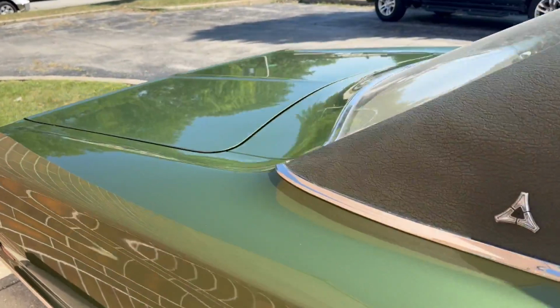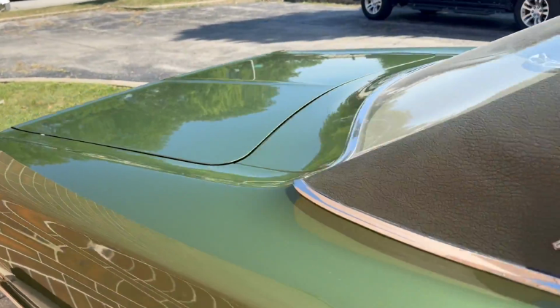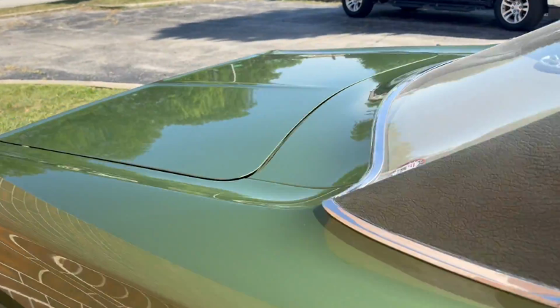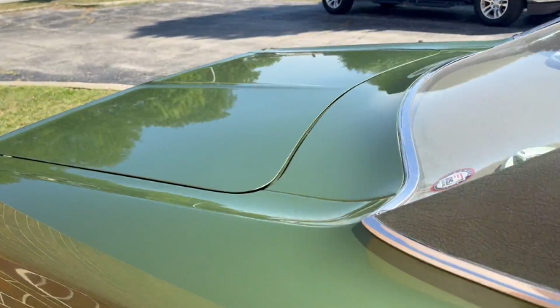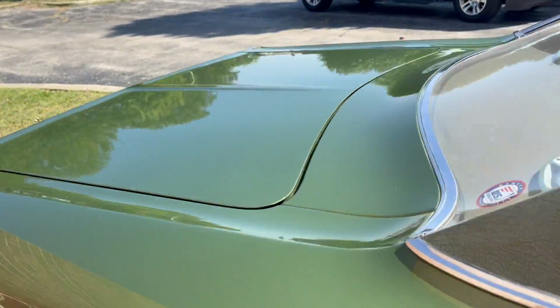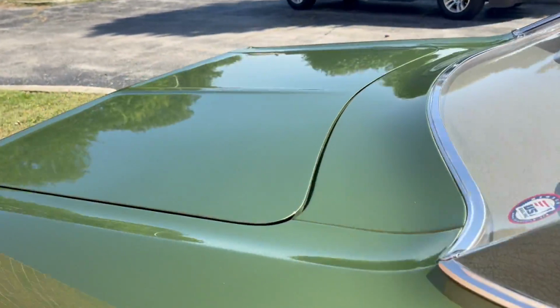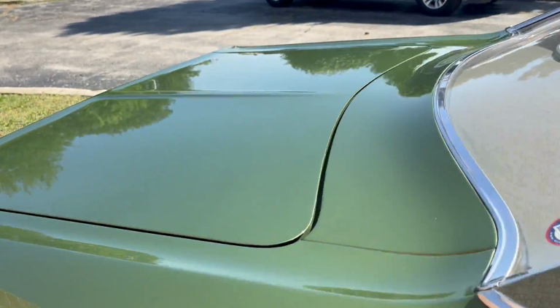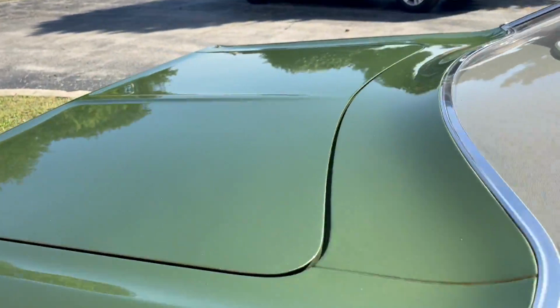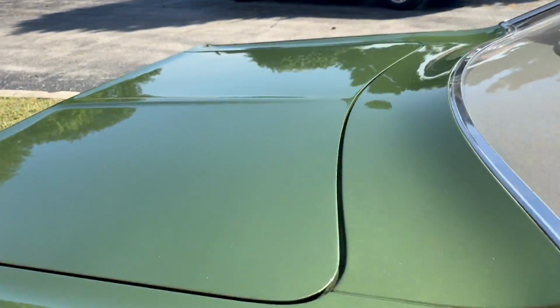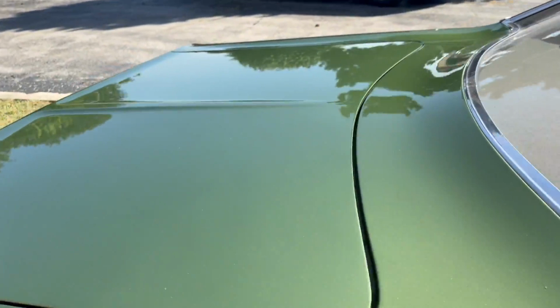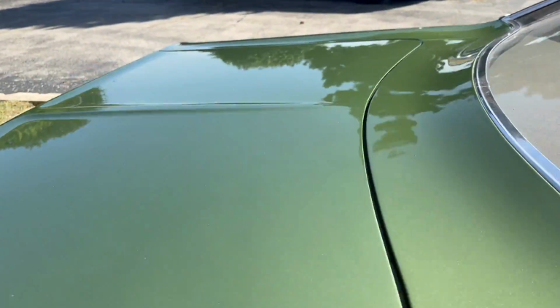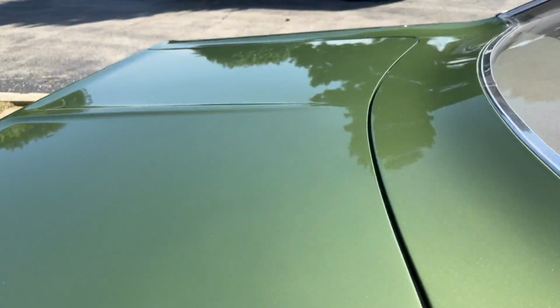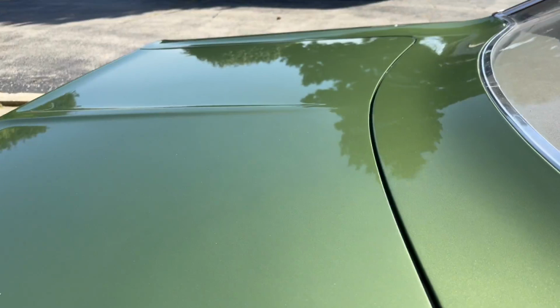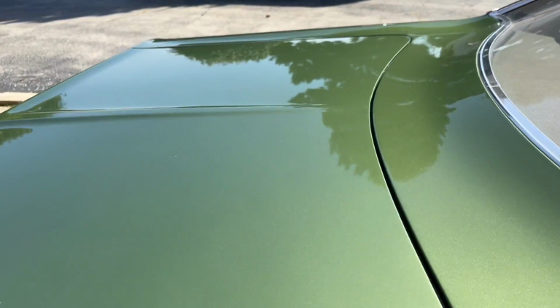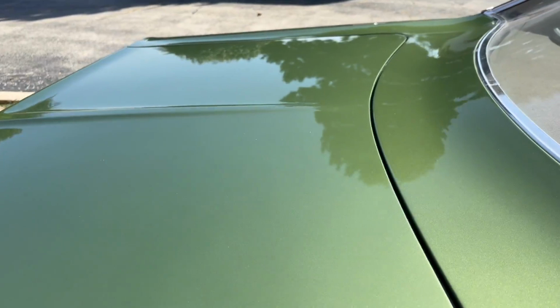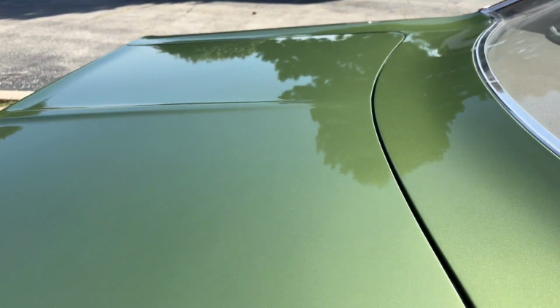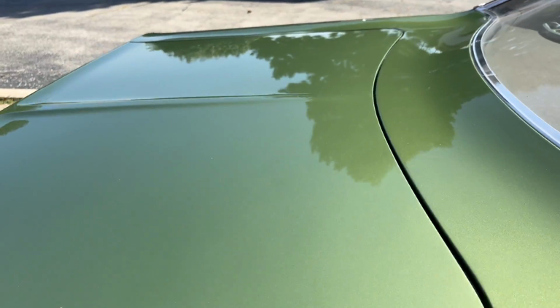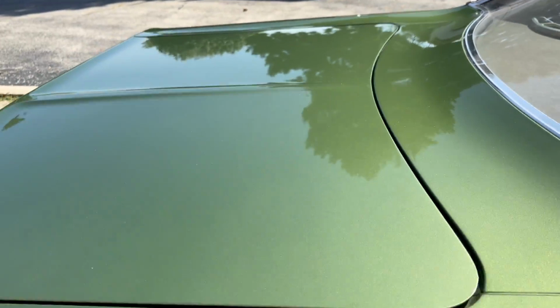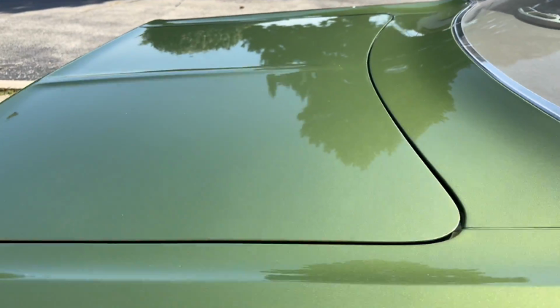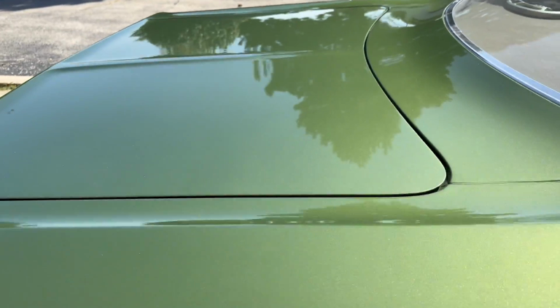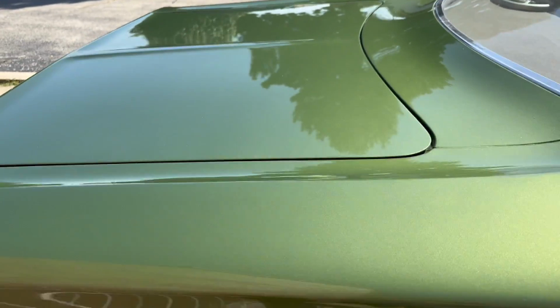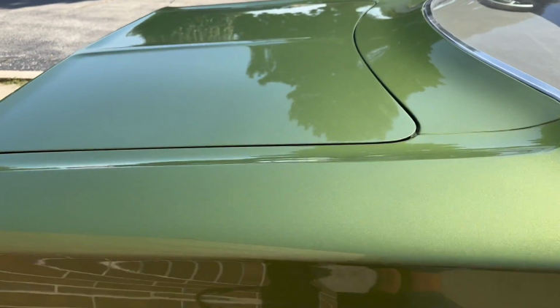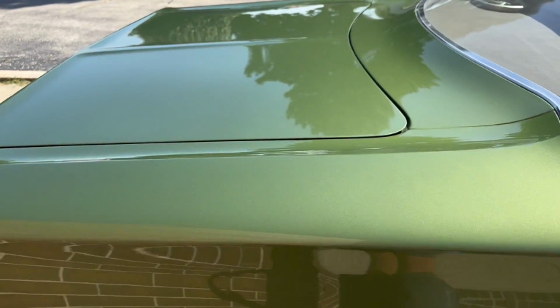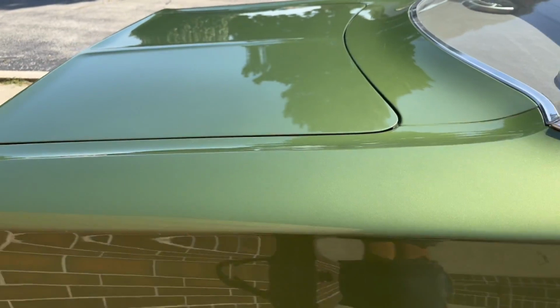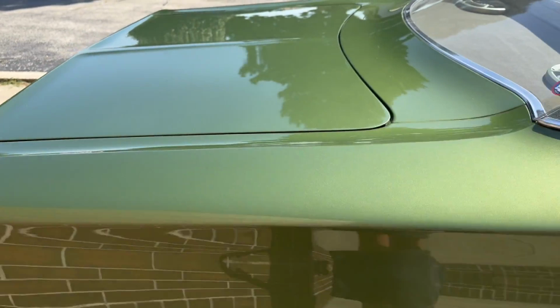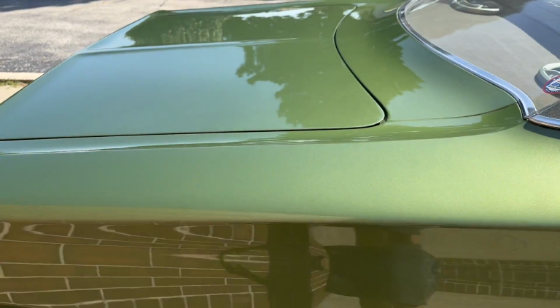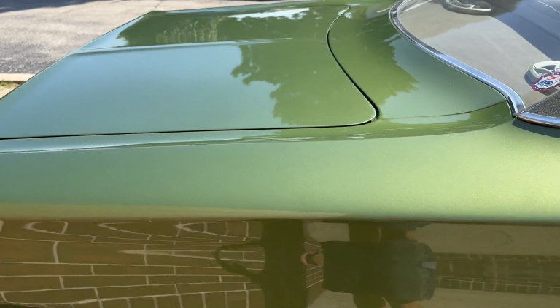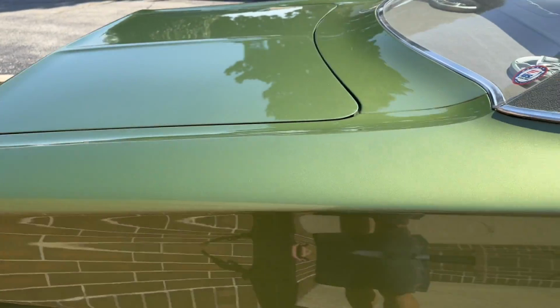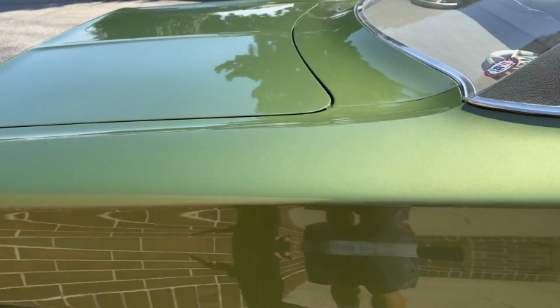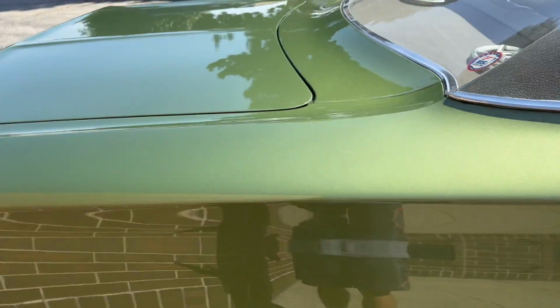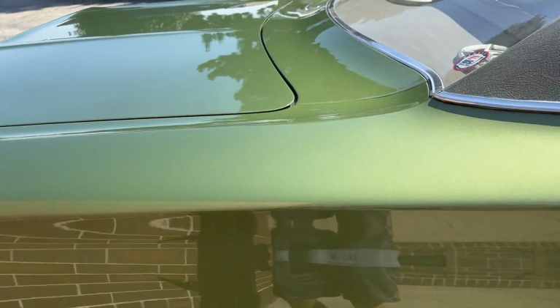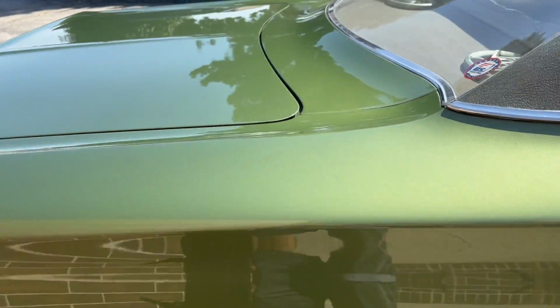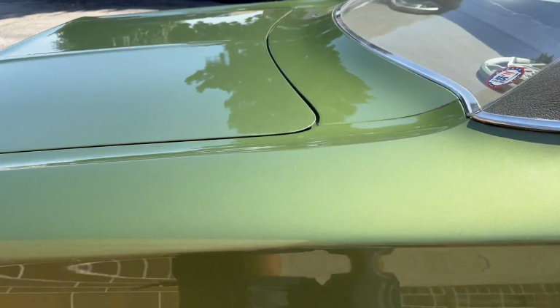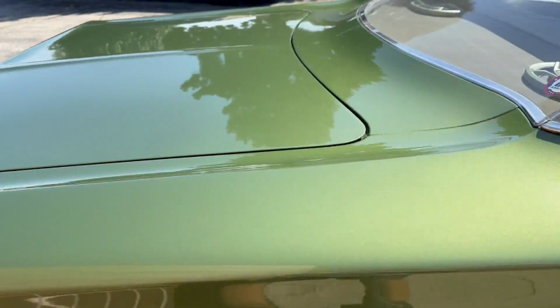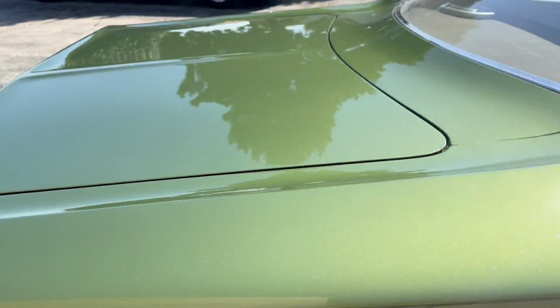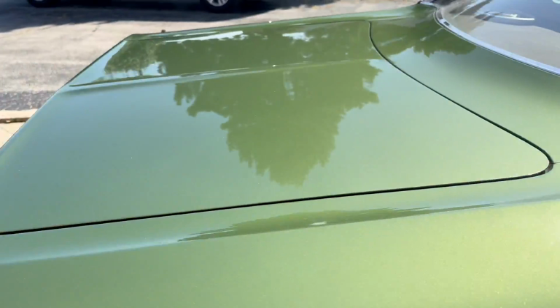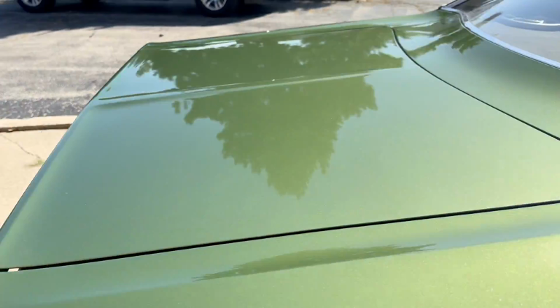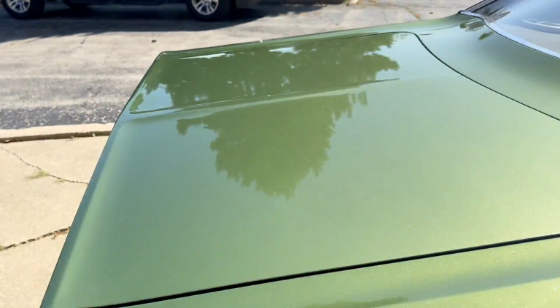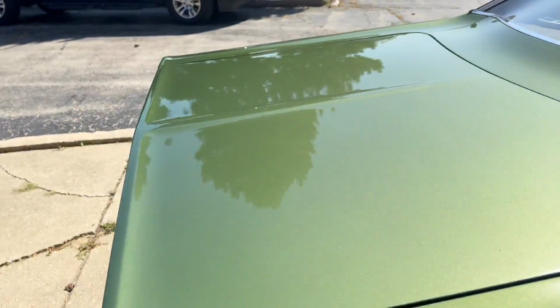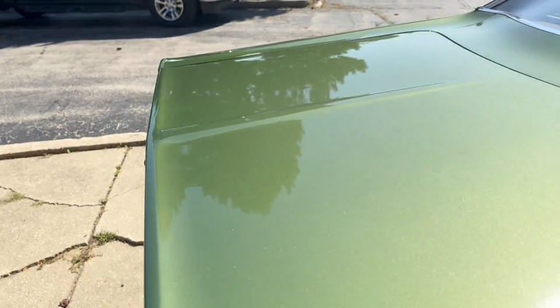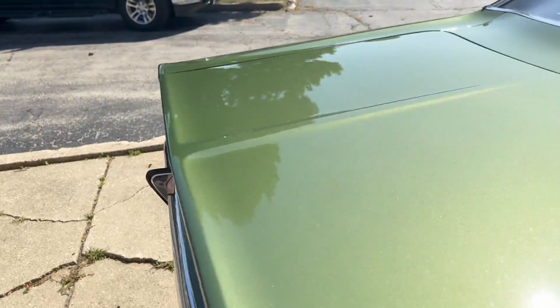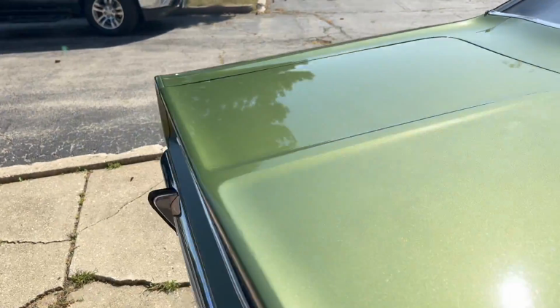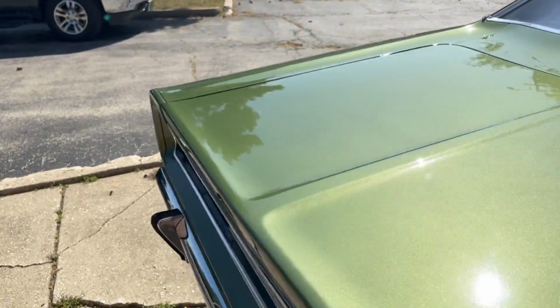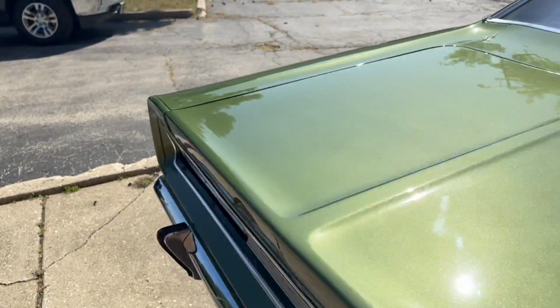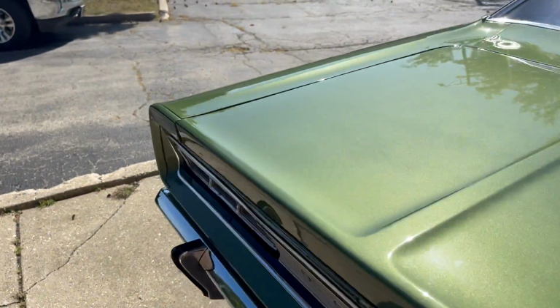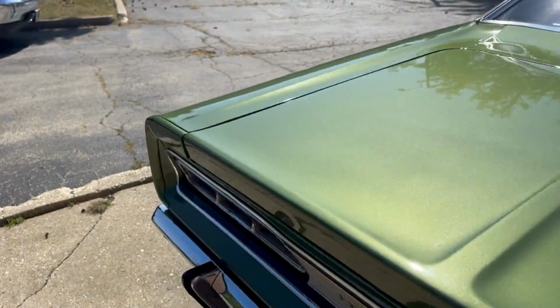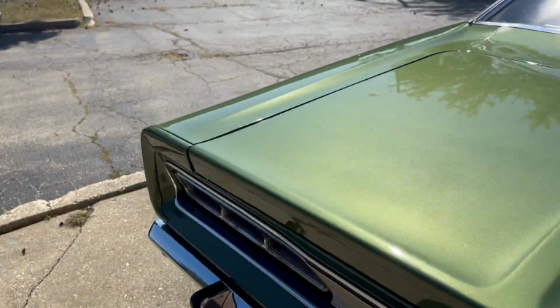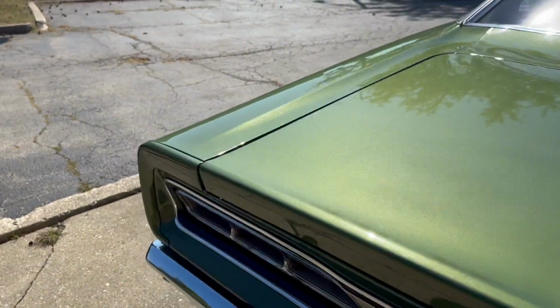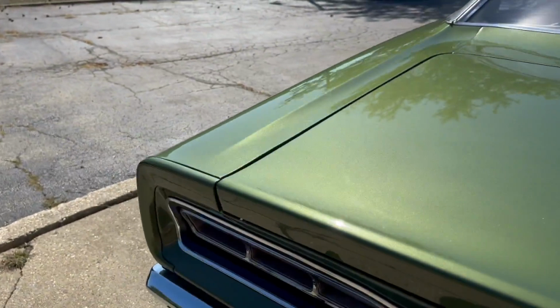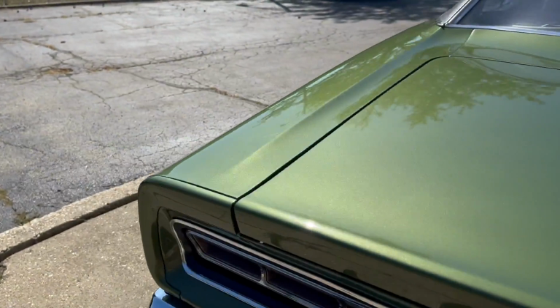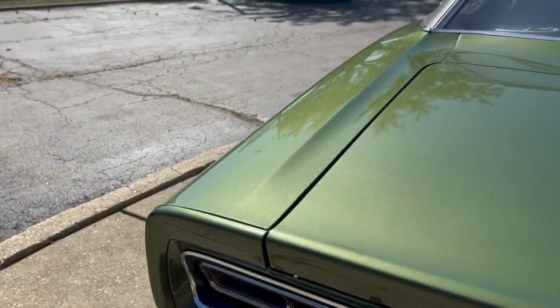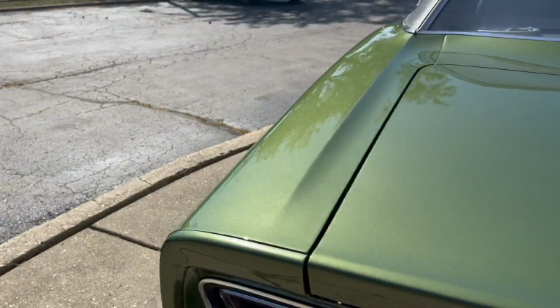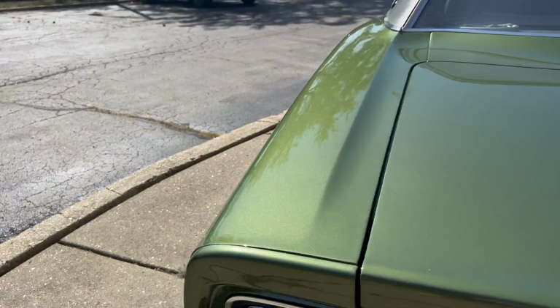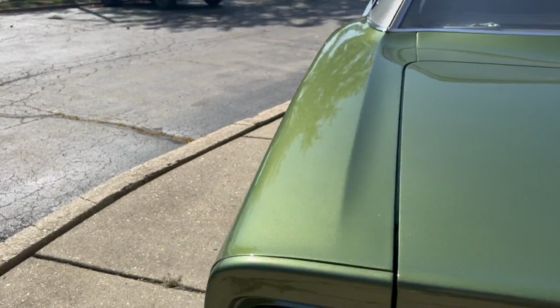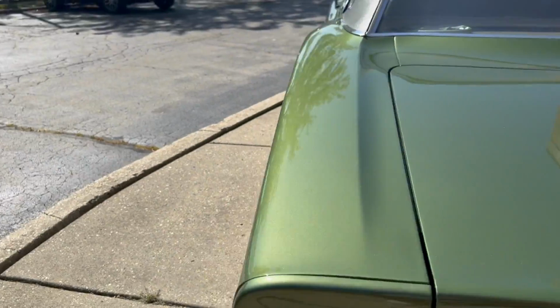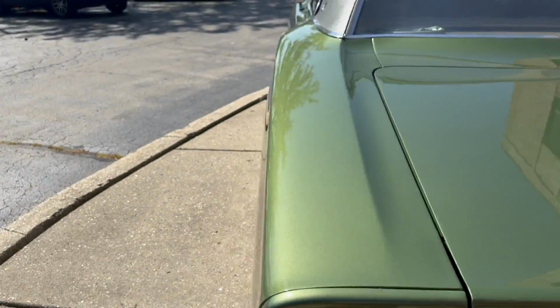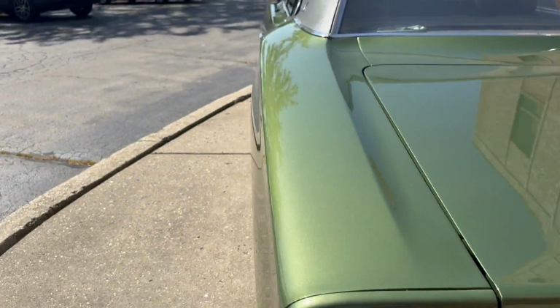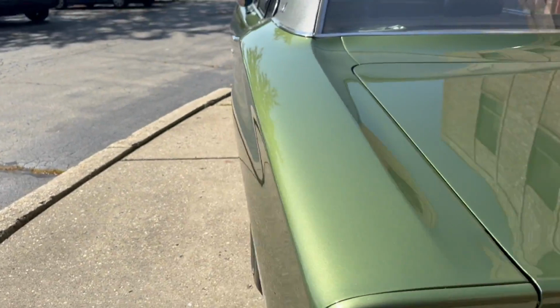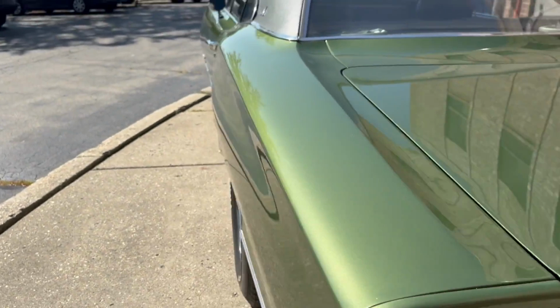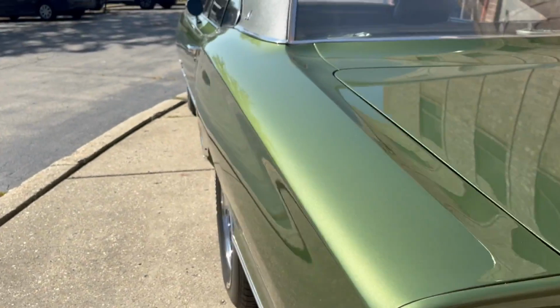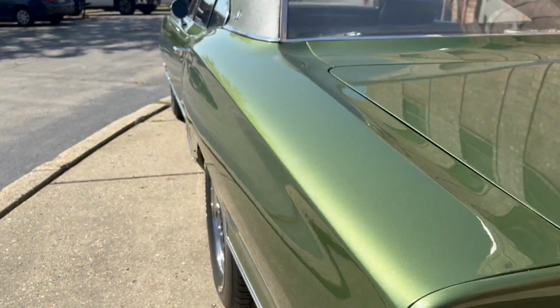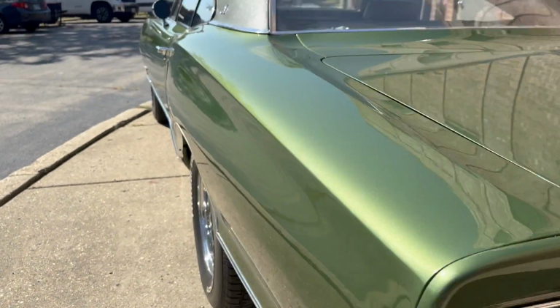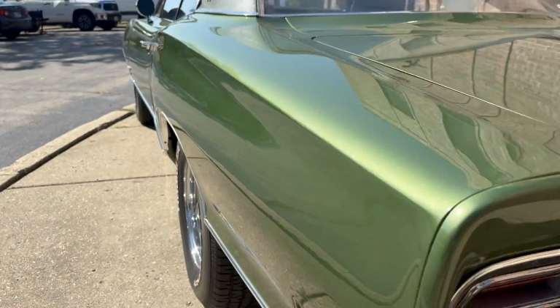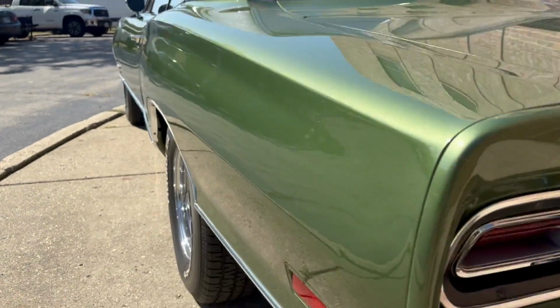The bezels are all super nice and the fitment looks to be the way that it should. You can see a little touch-up on that edge there, but there's not too many marks on the car. I love the shine on it — the depth of the green. Look at the paint here on the trunk lid, how straight the body is.